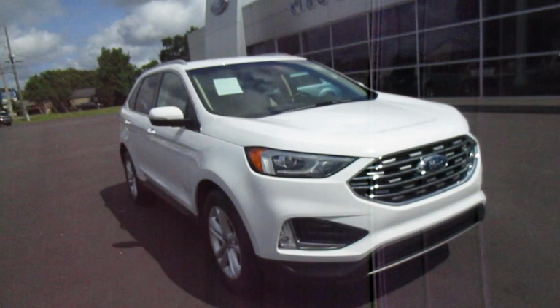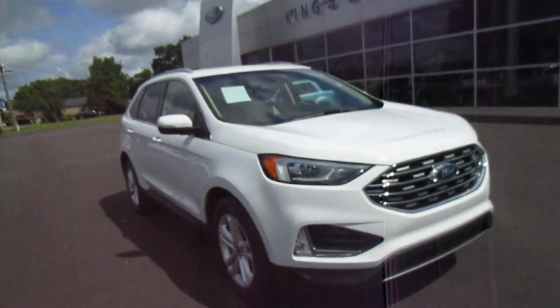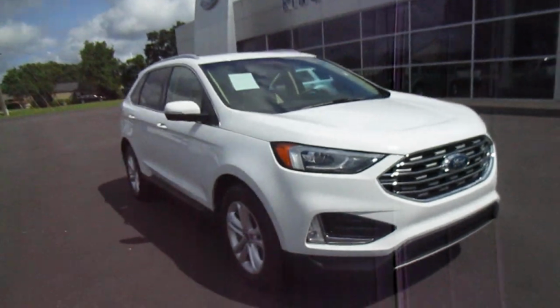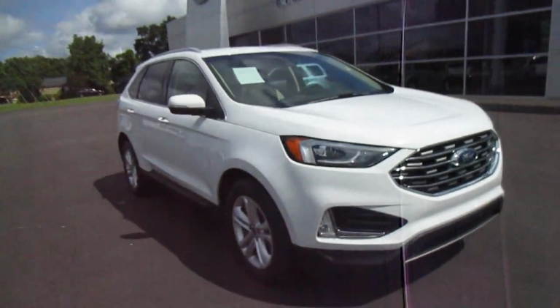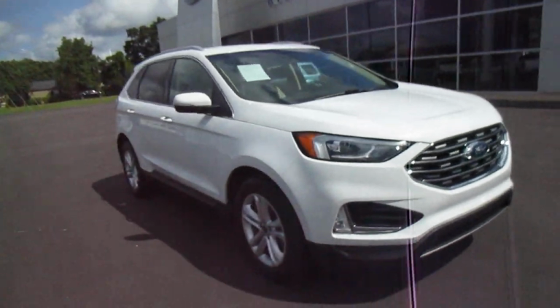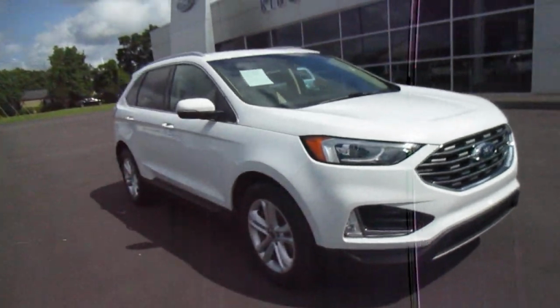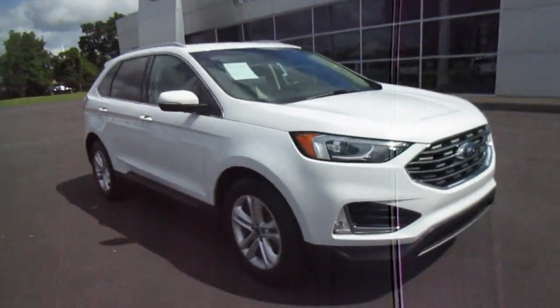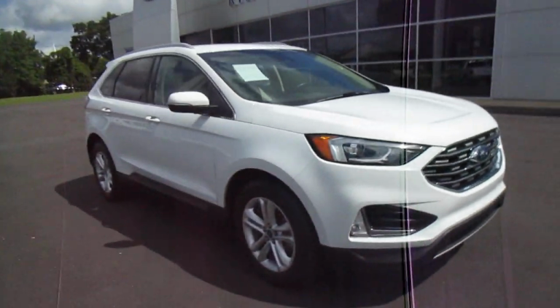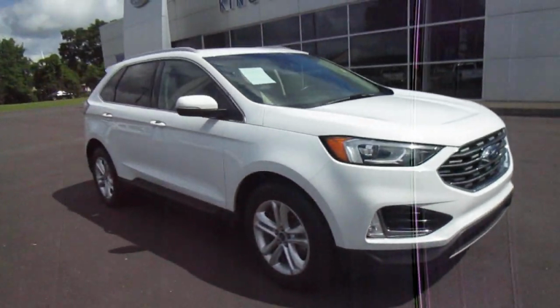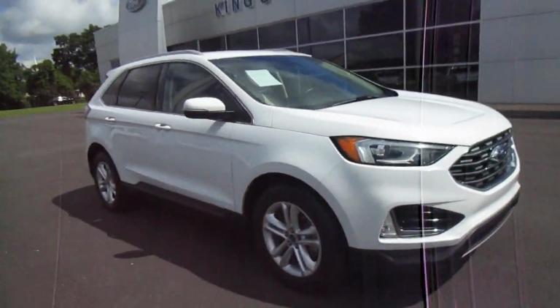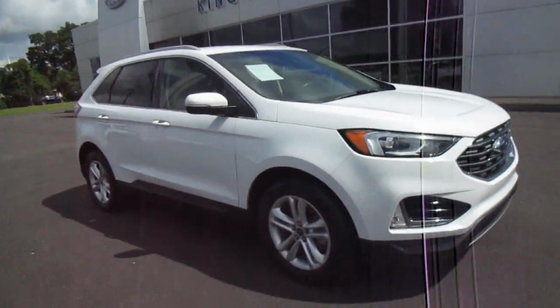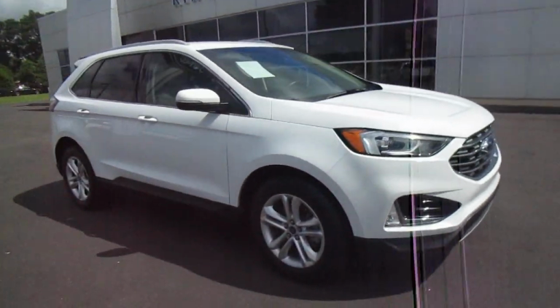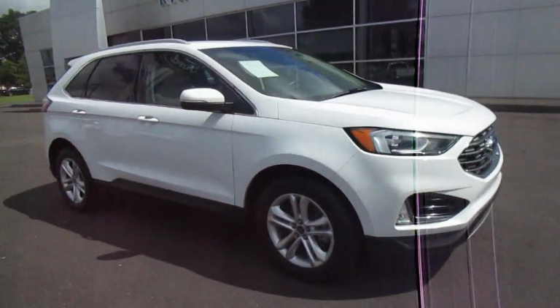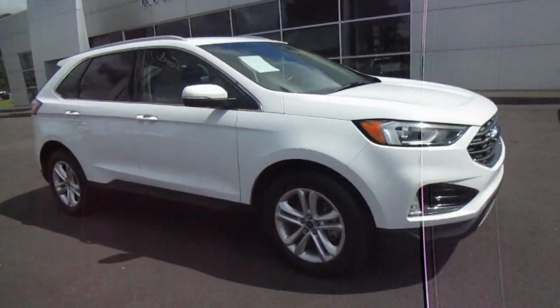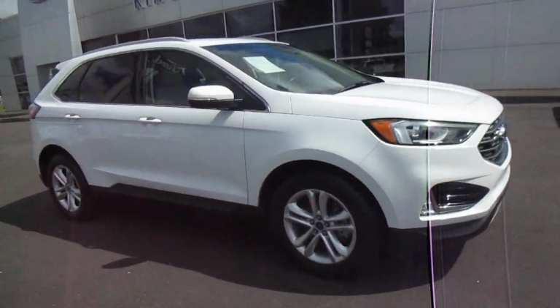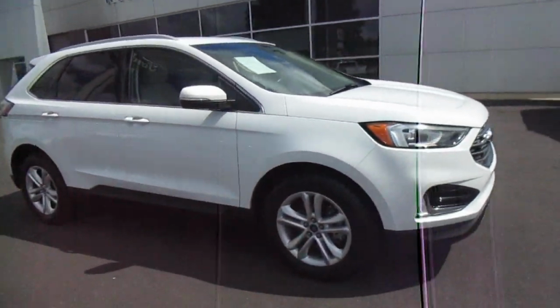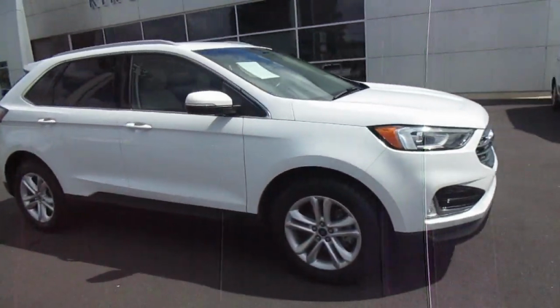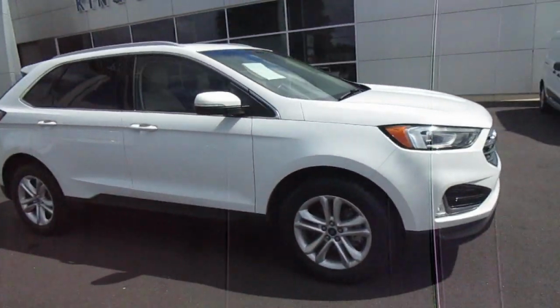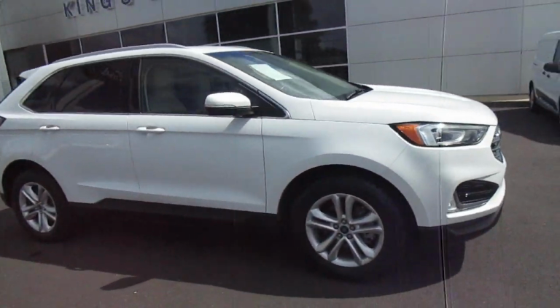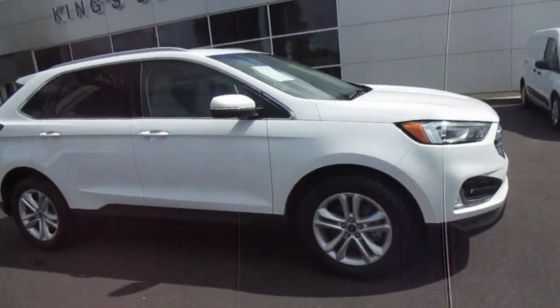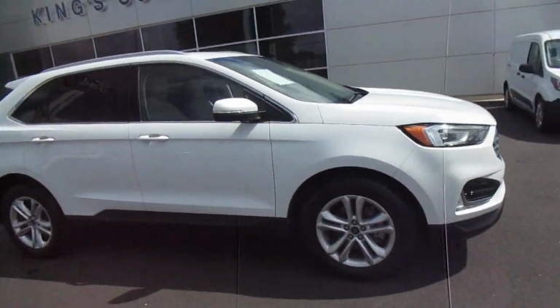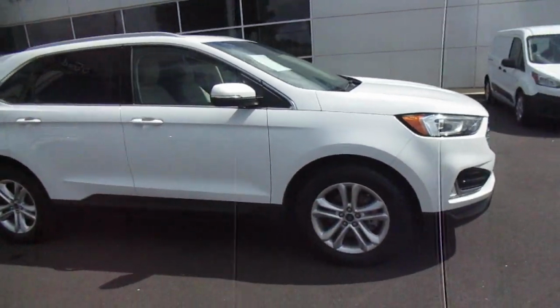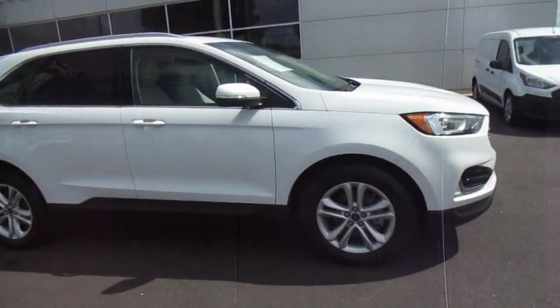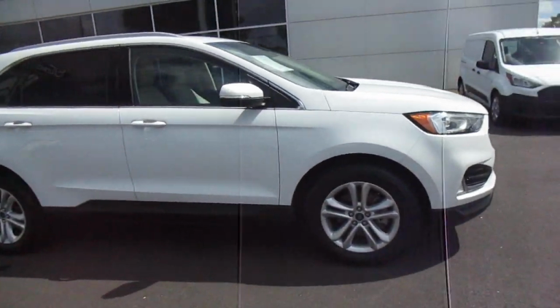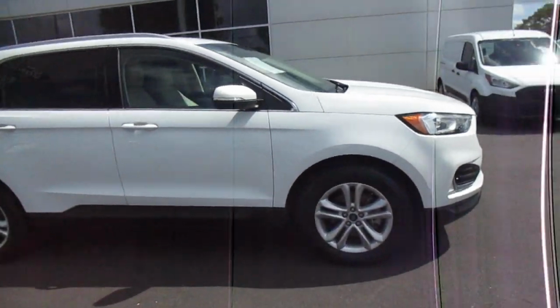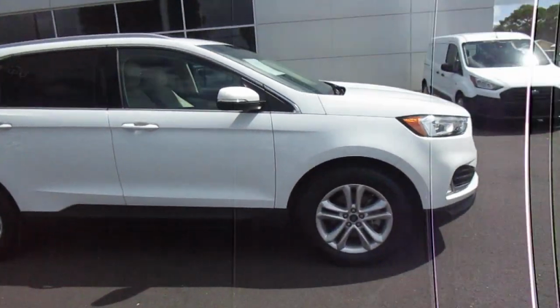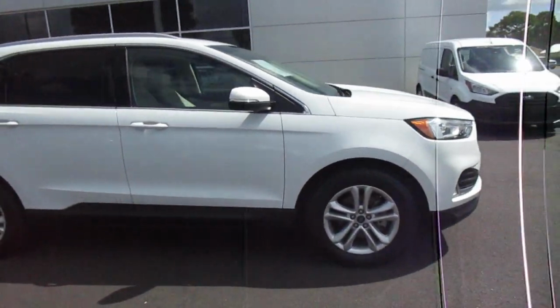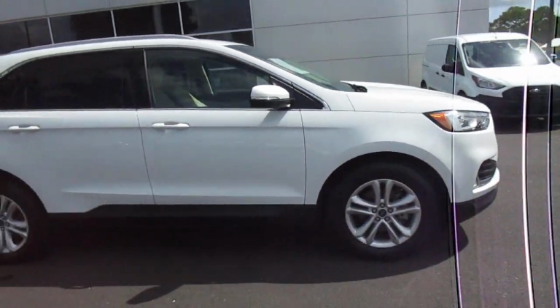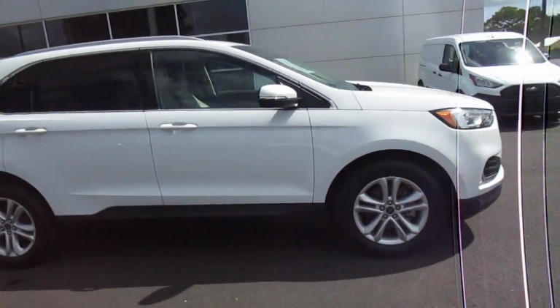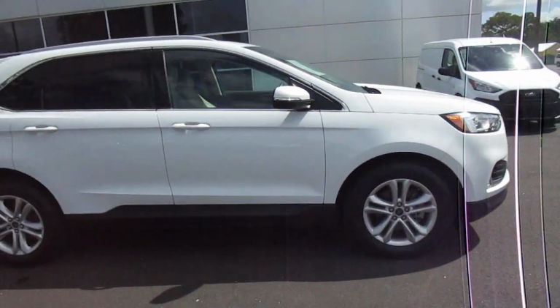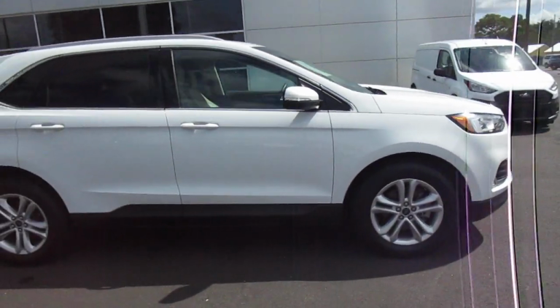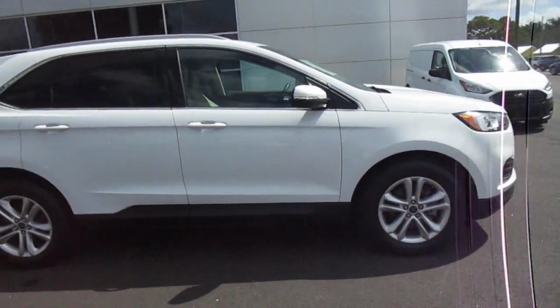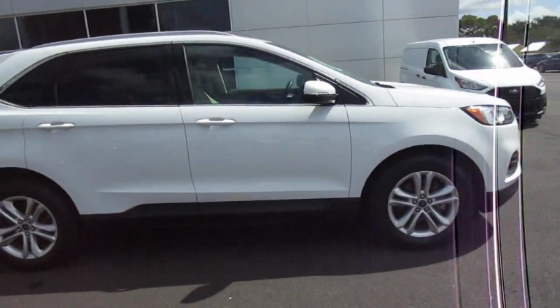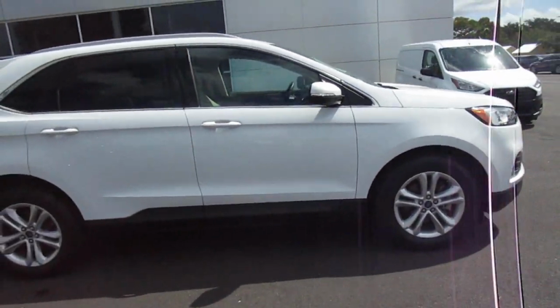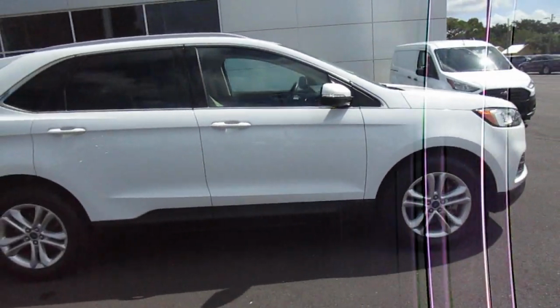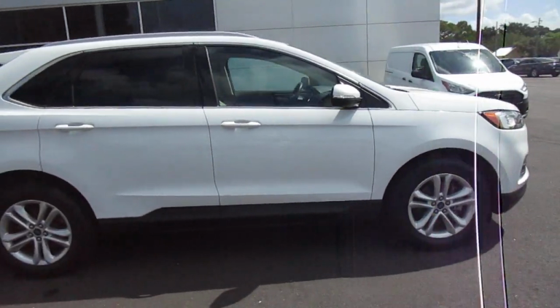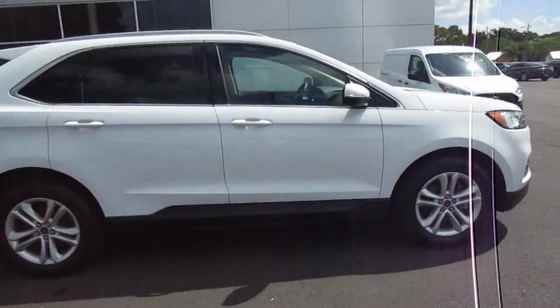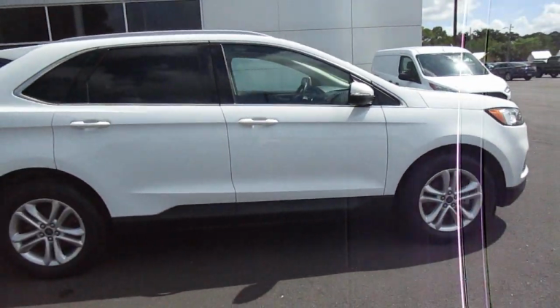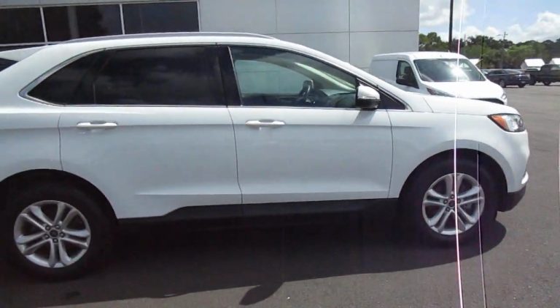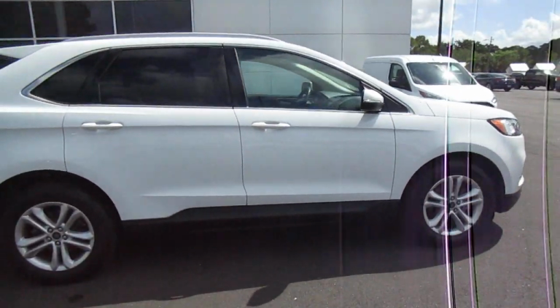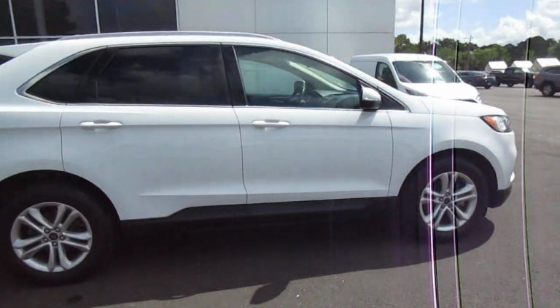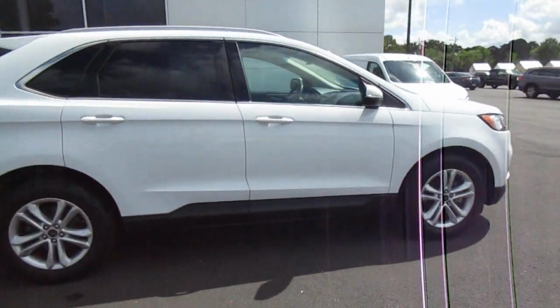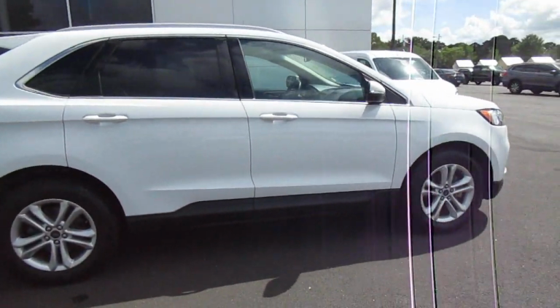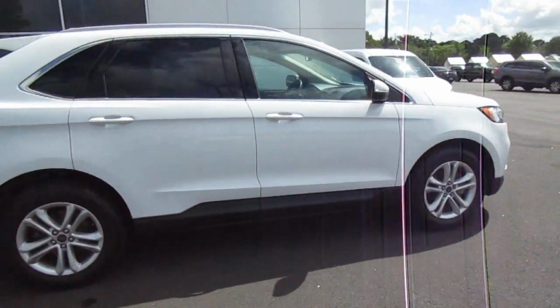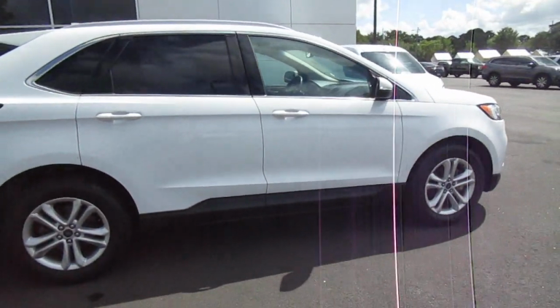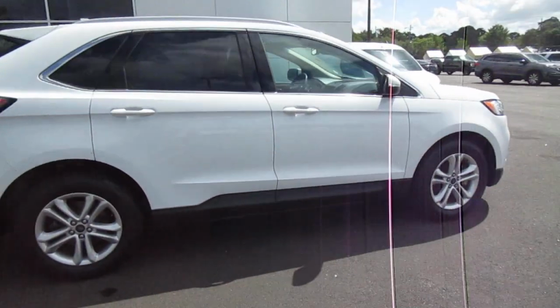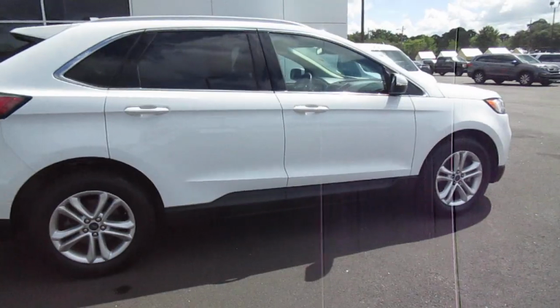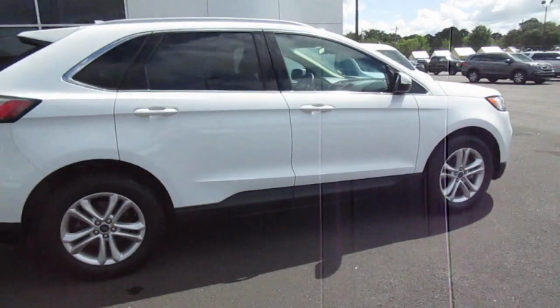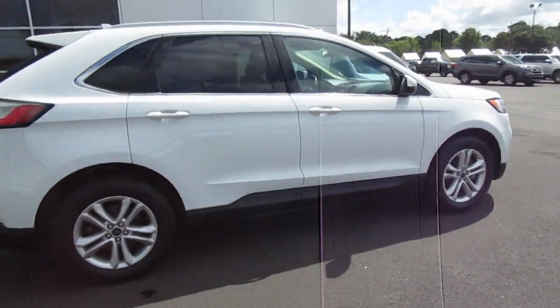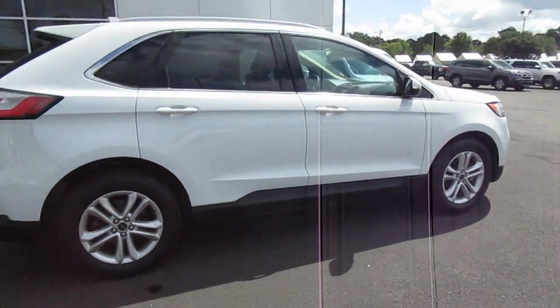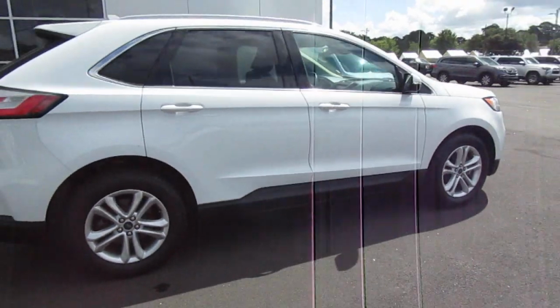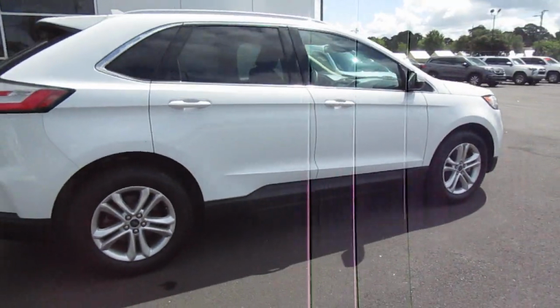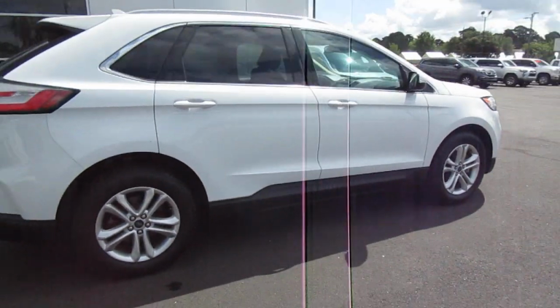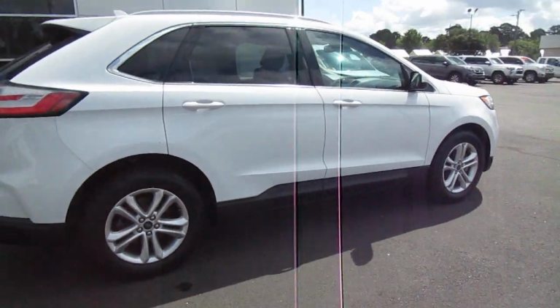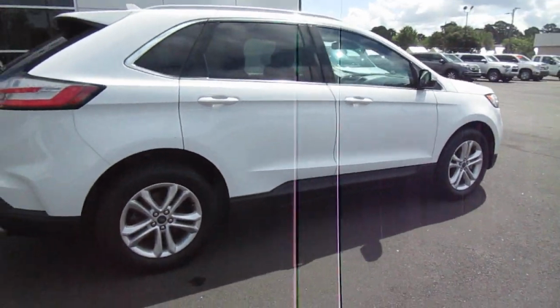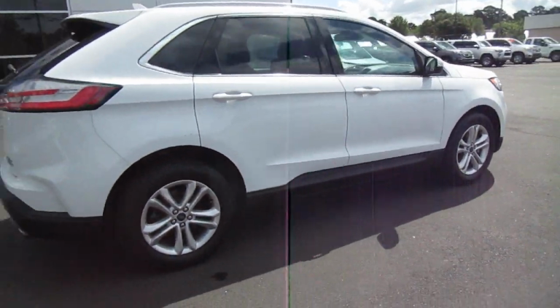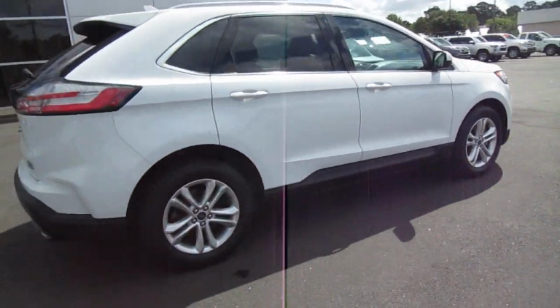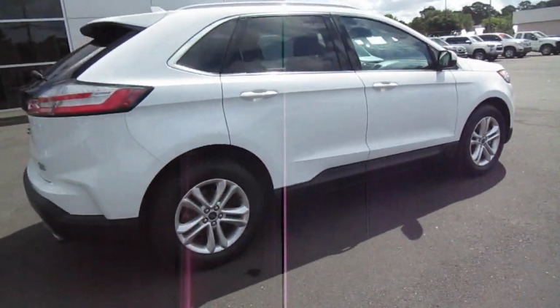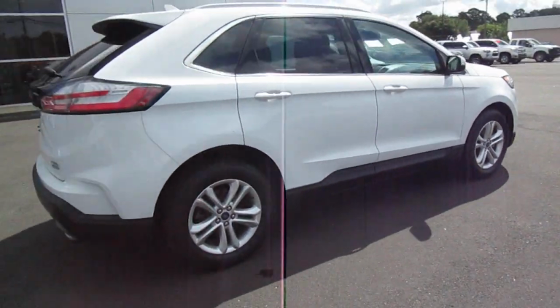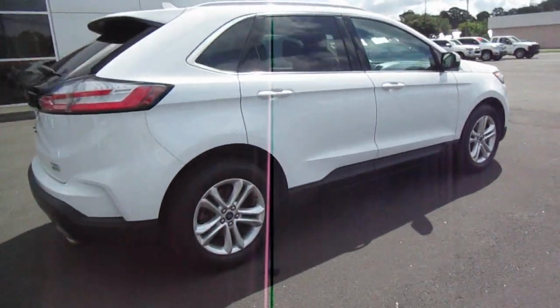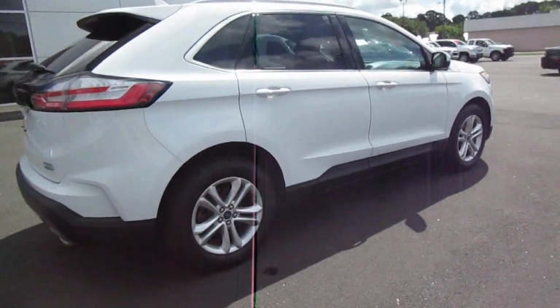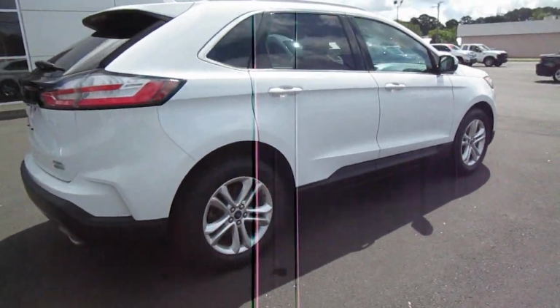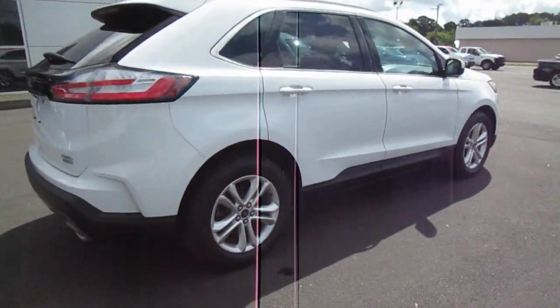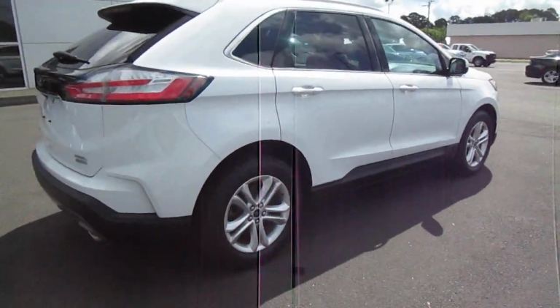Hello, welcome to King's Colonial Ford. Here we have a really nice 2020 Ford Edge. This is a great mid-size SUV with plenty of room.